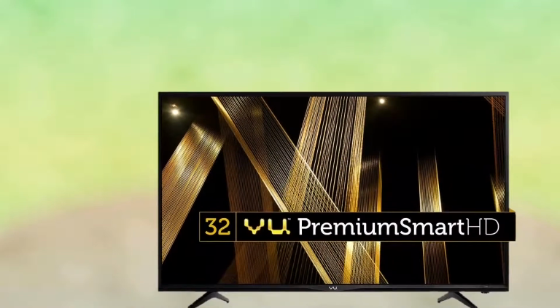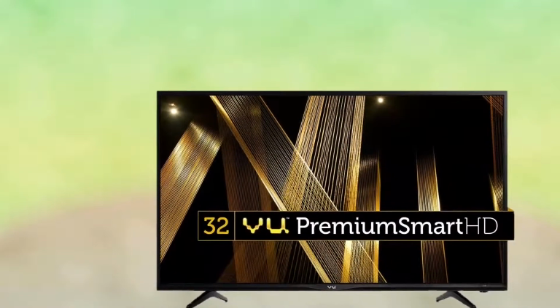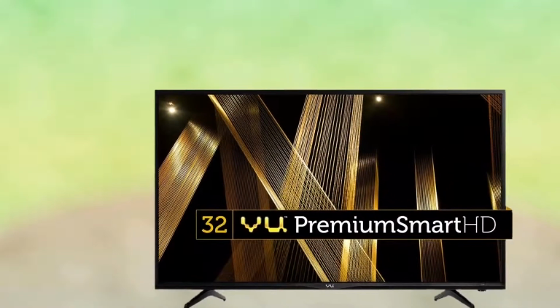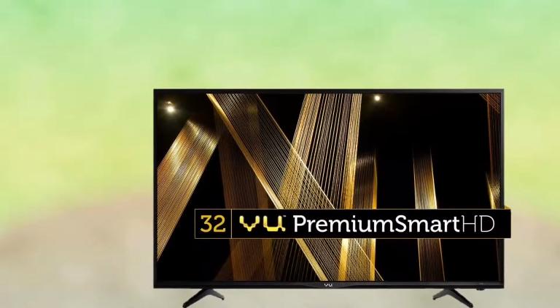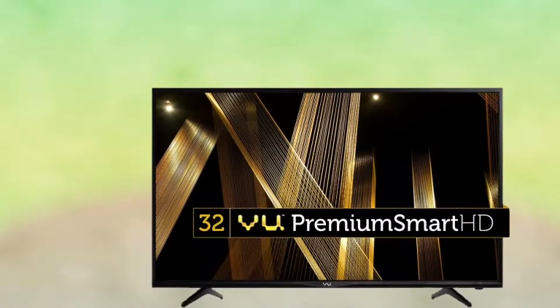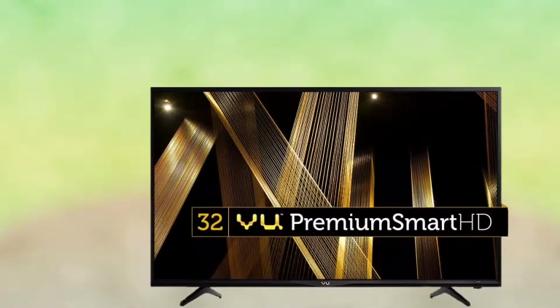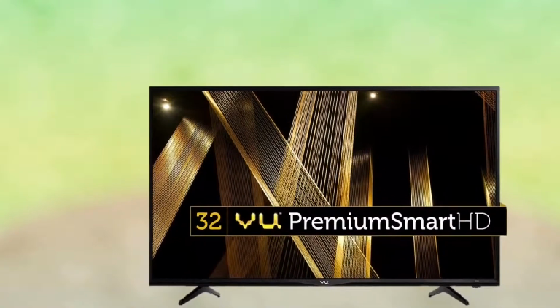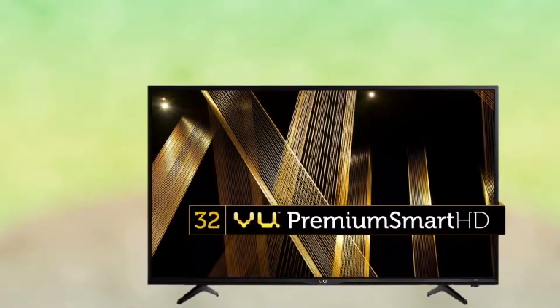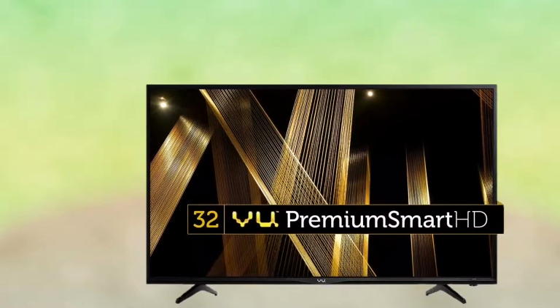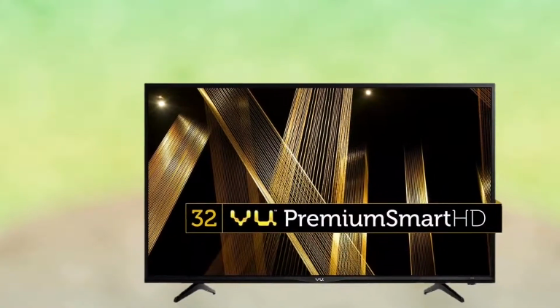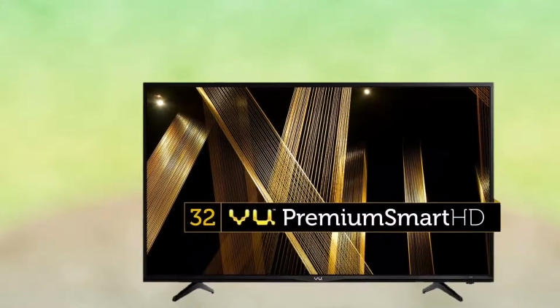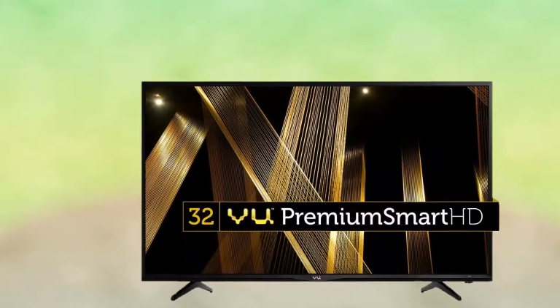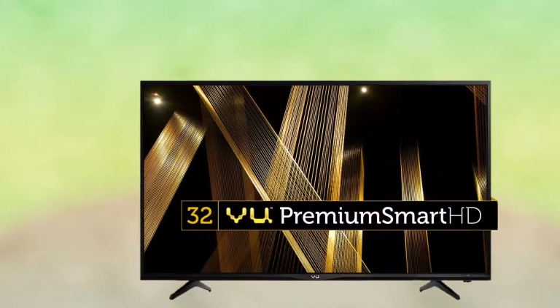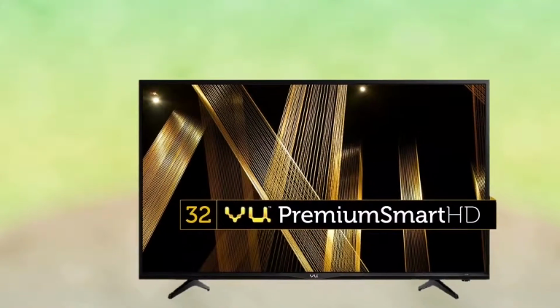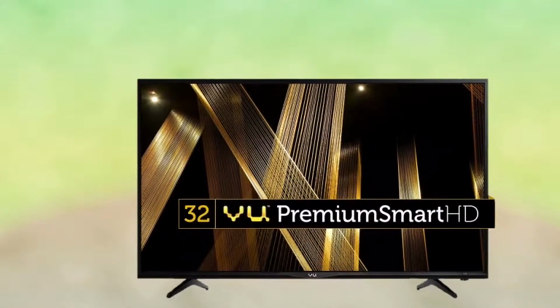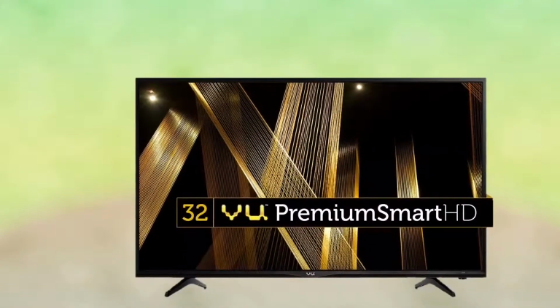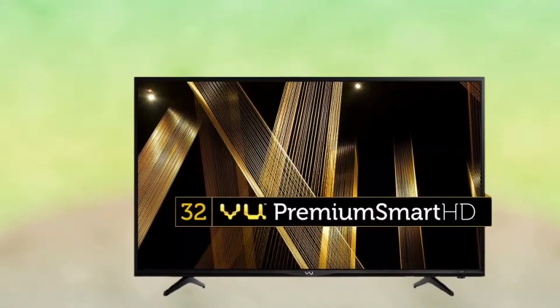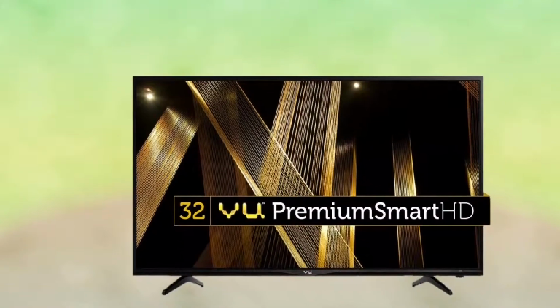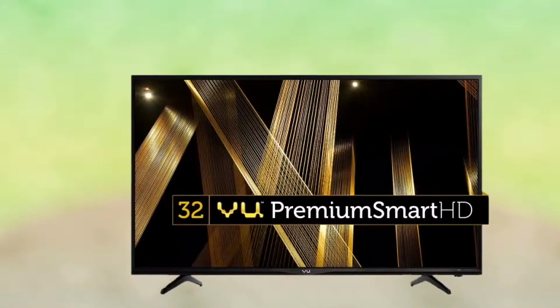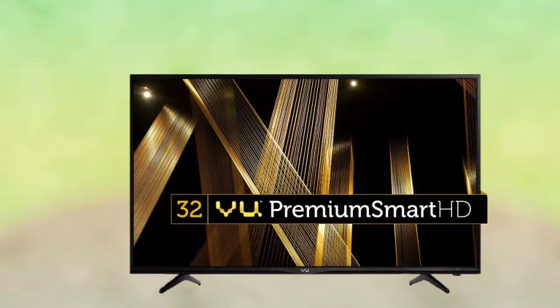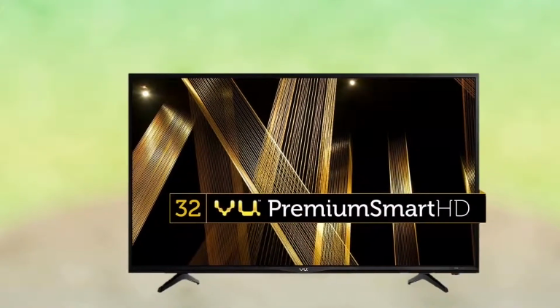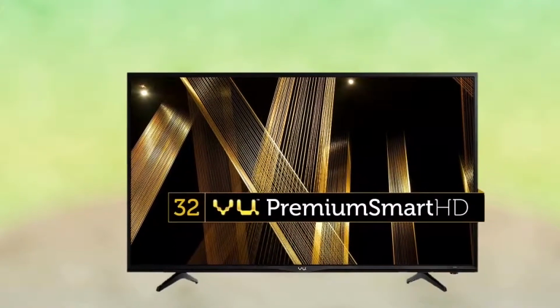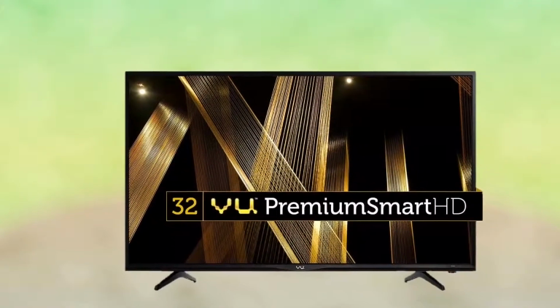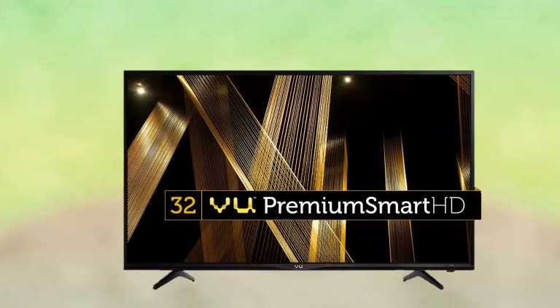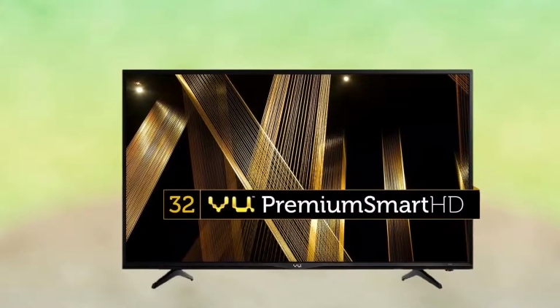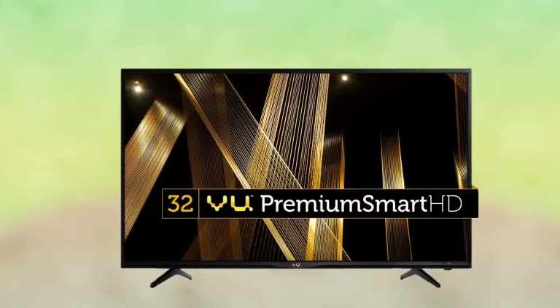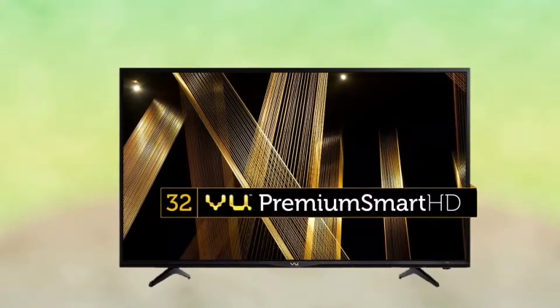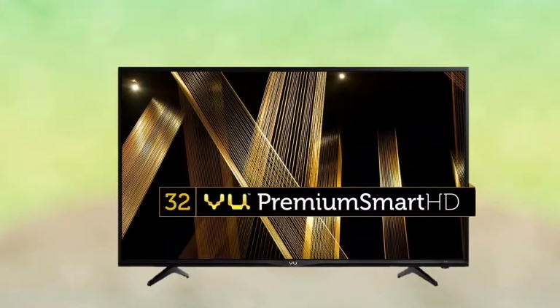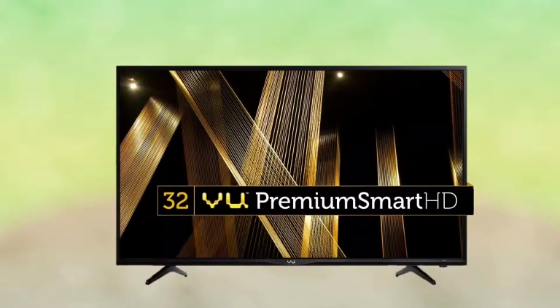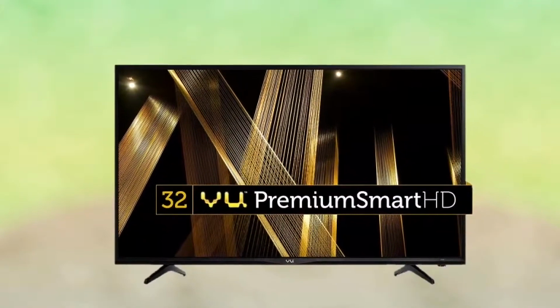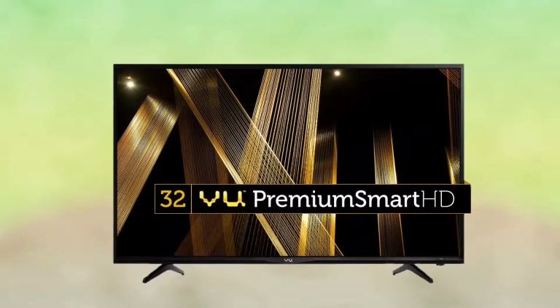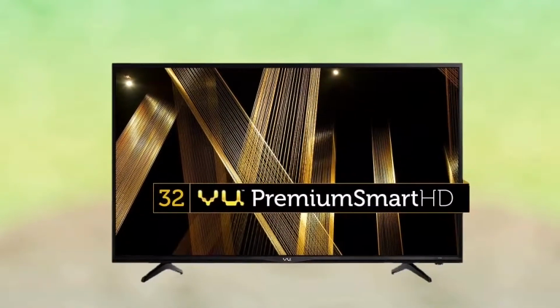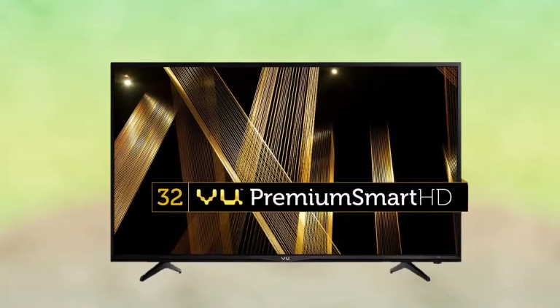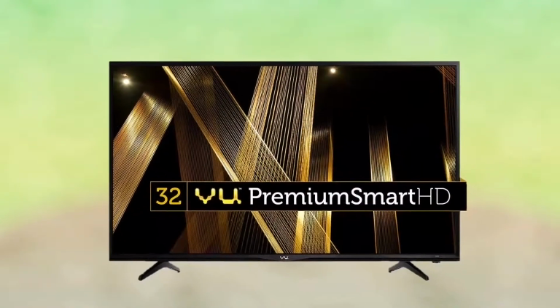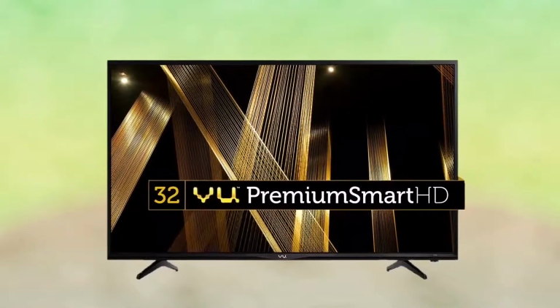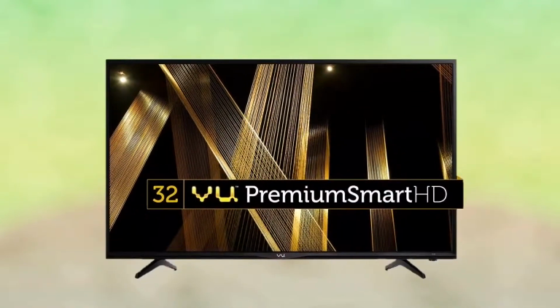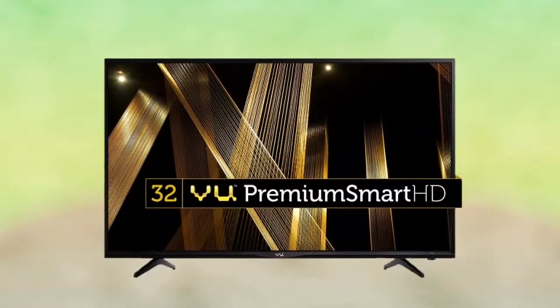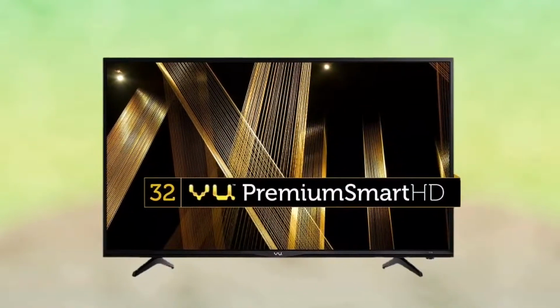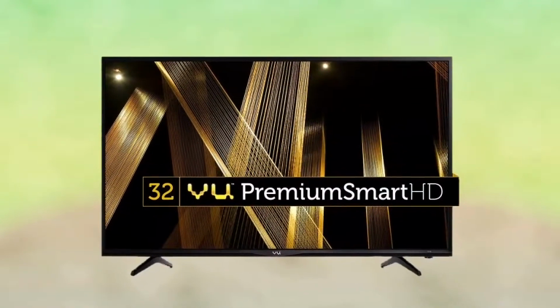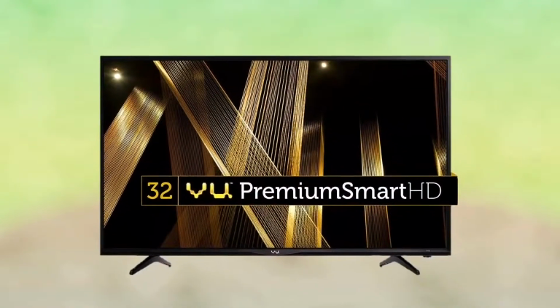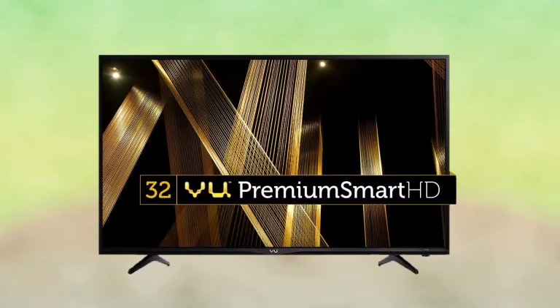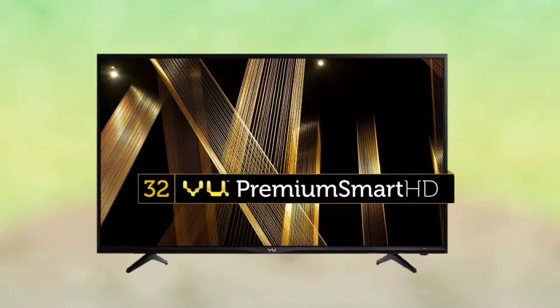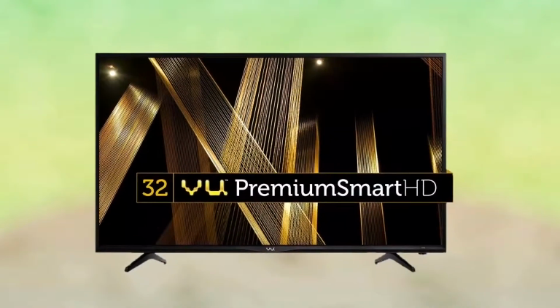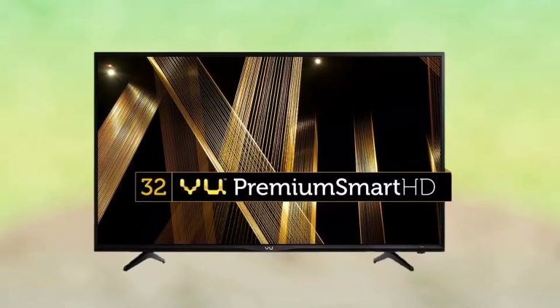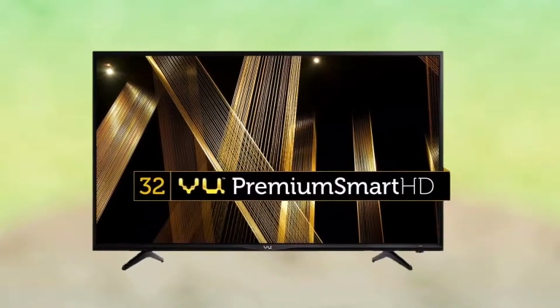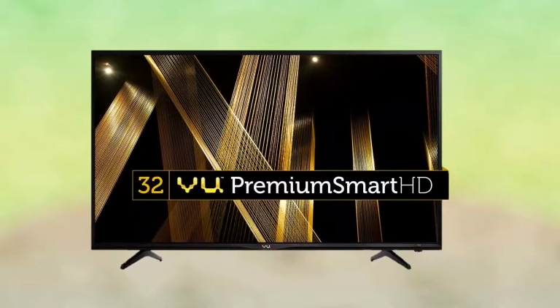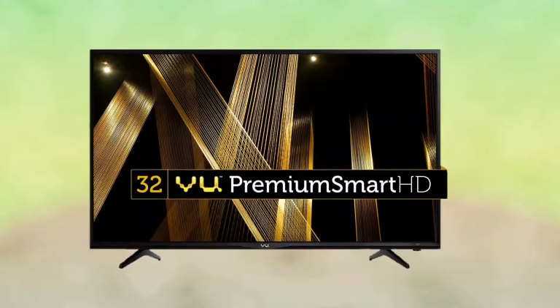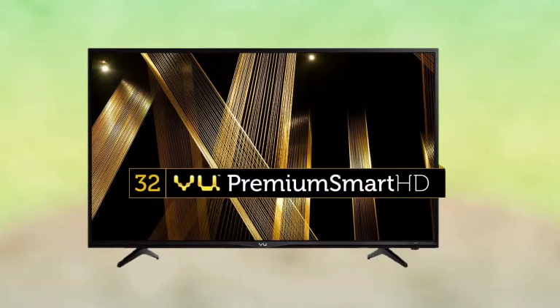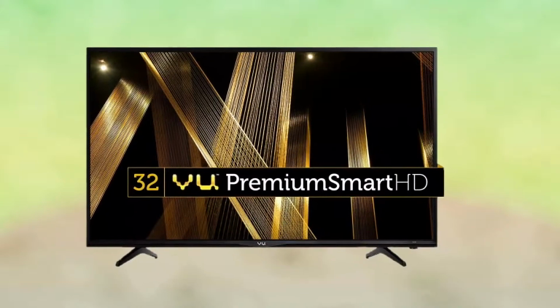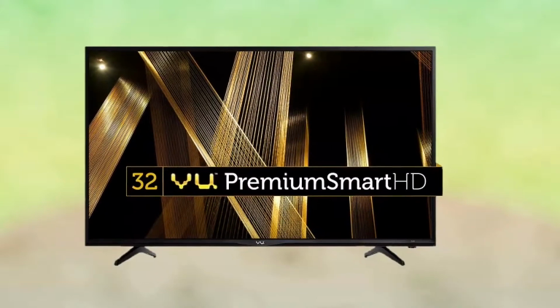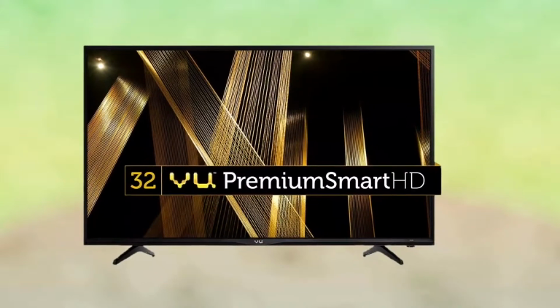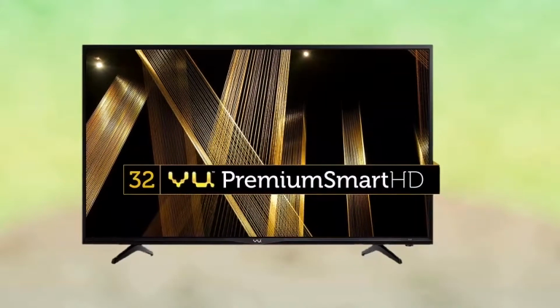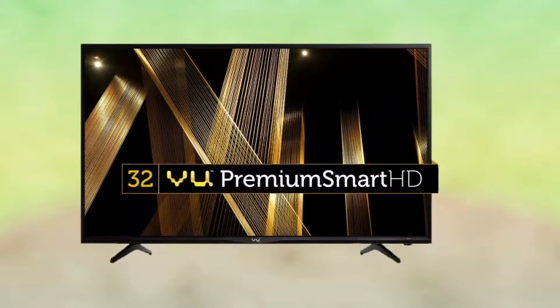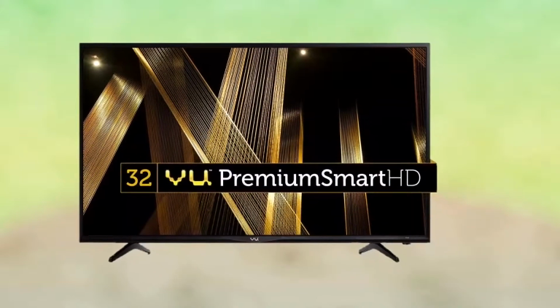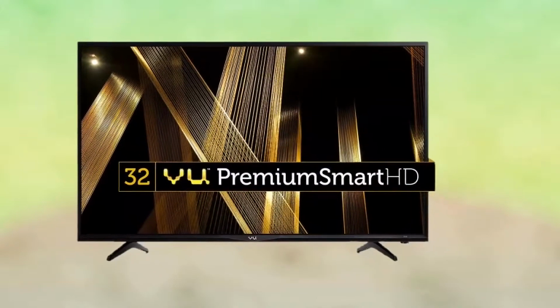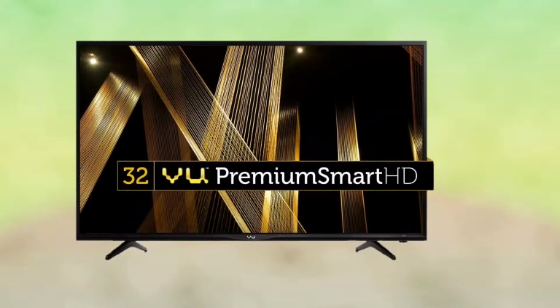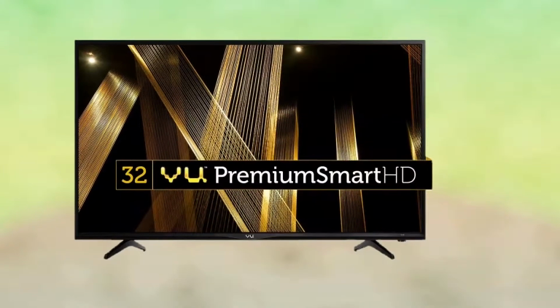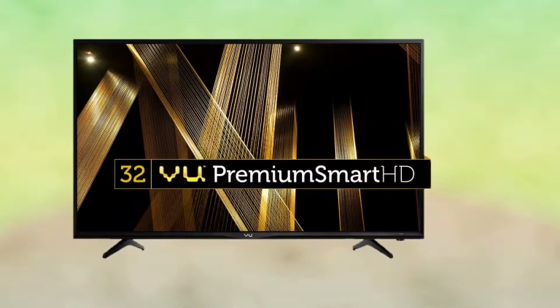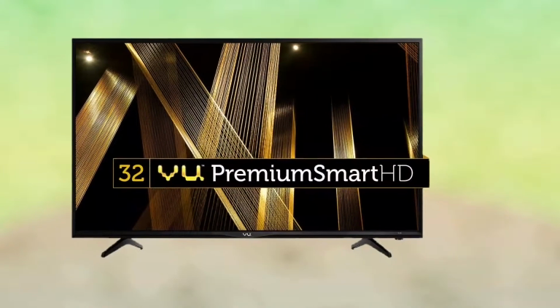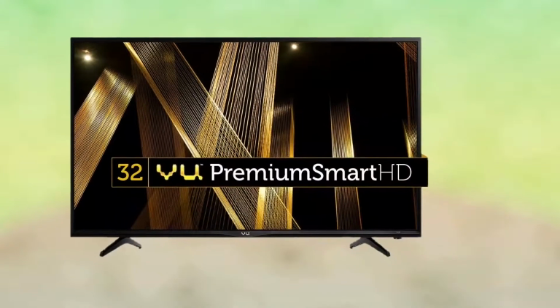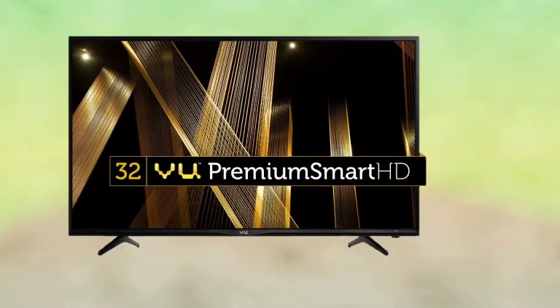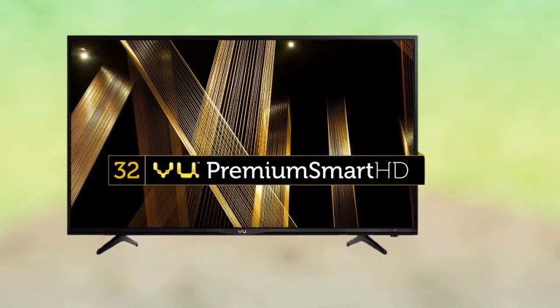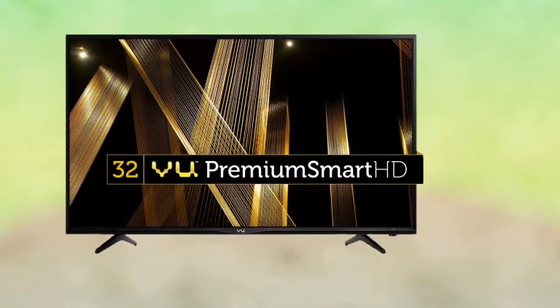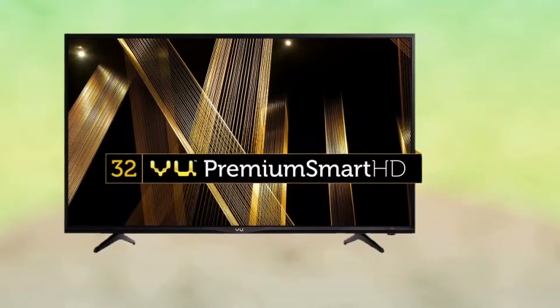Two HDMI ports with MHL, ARC, CEC. USB x2. Includes tabletop mount stand and wall mounting bracket.